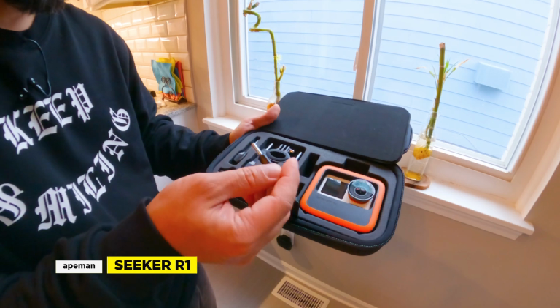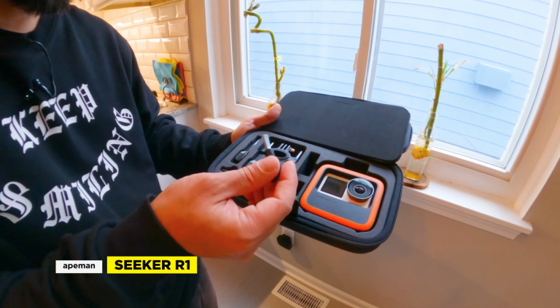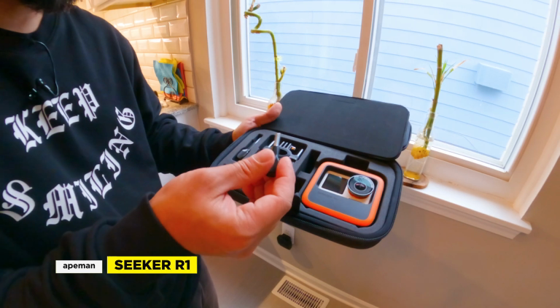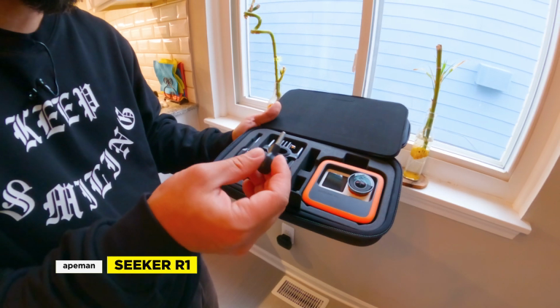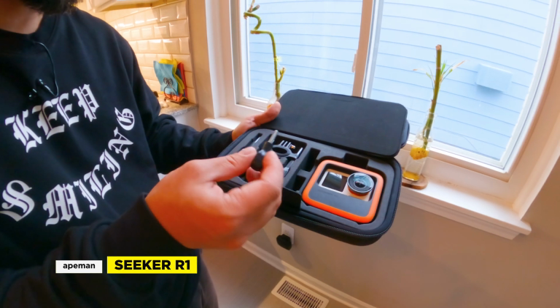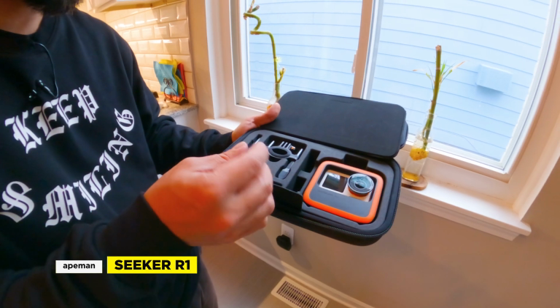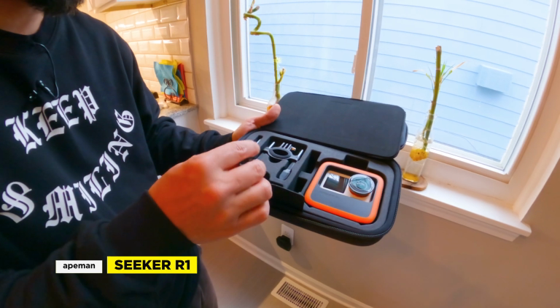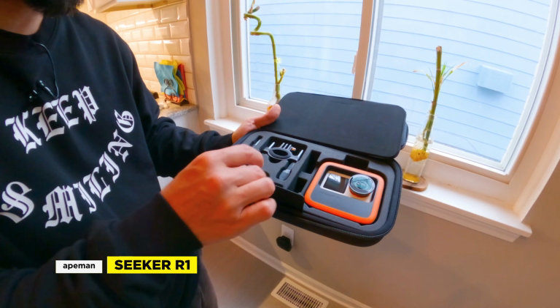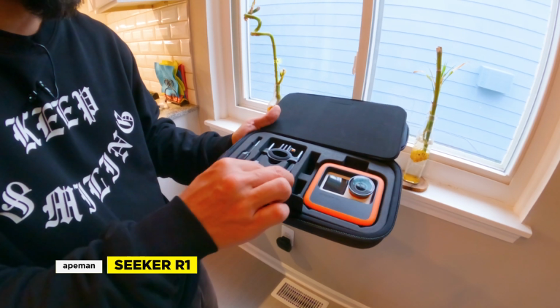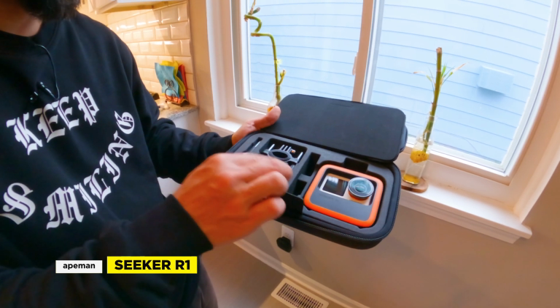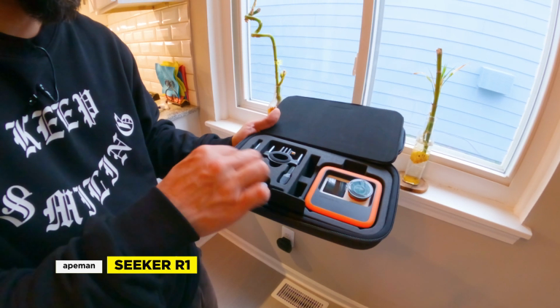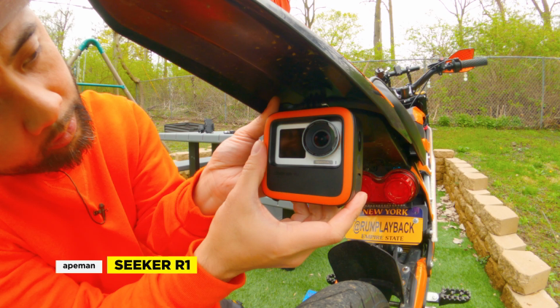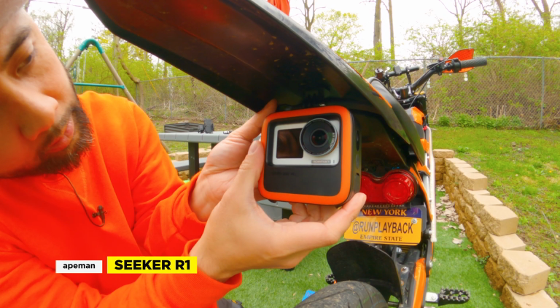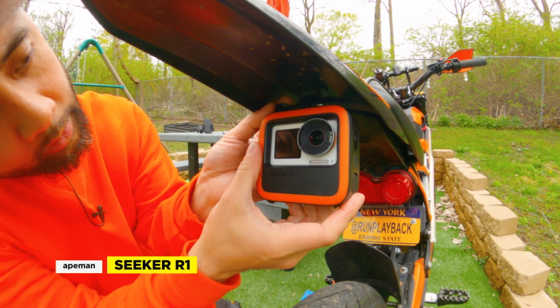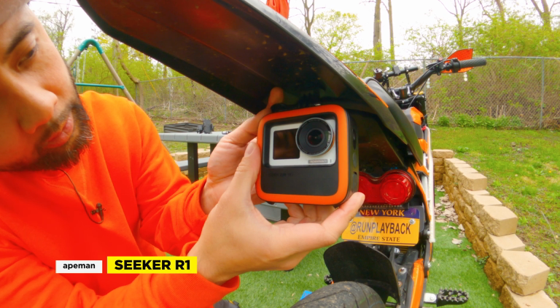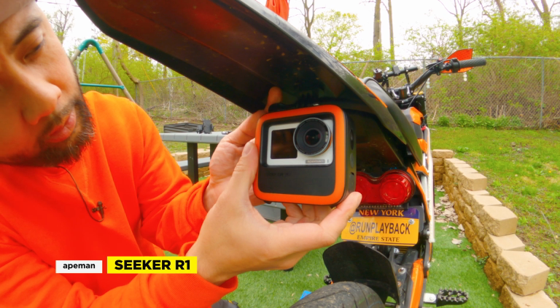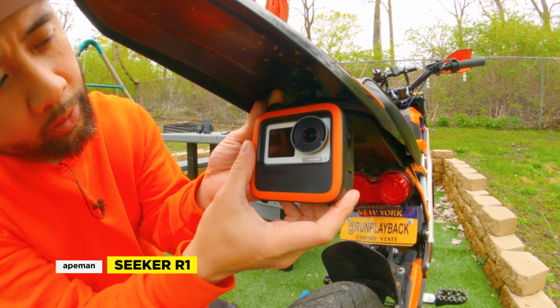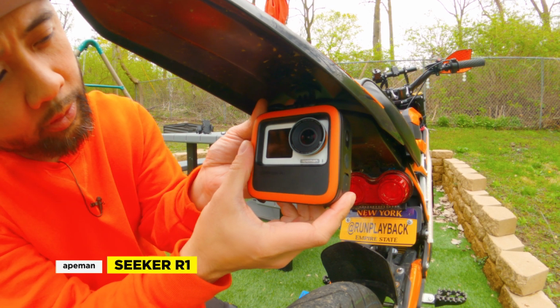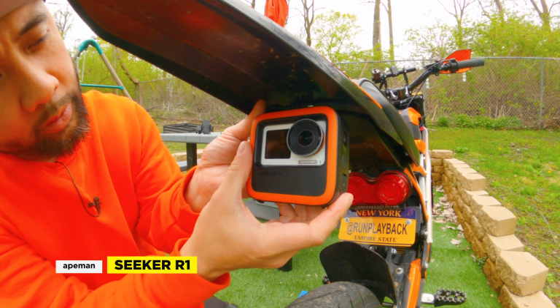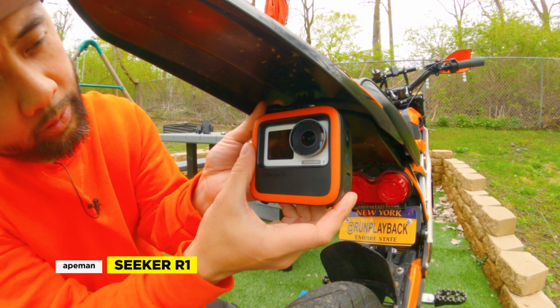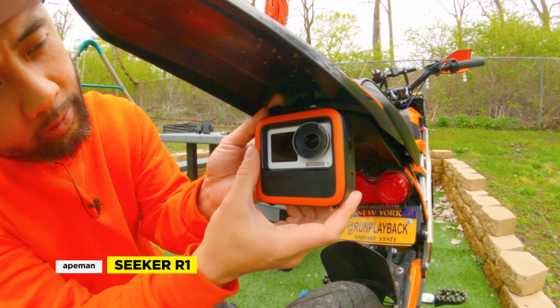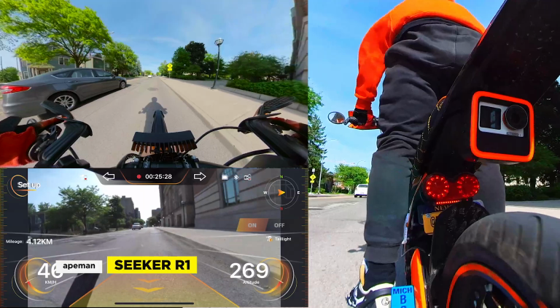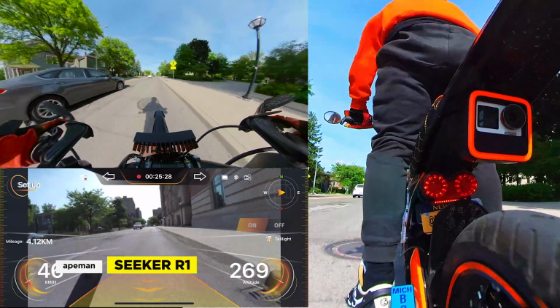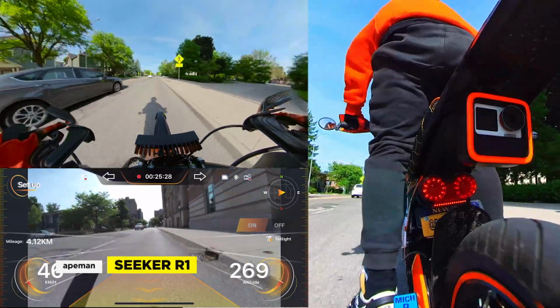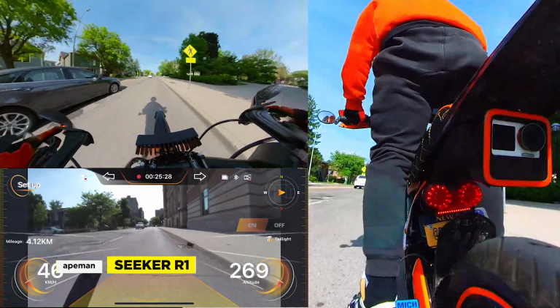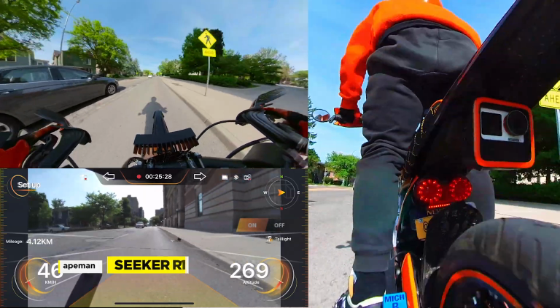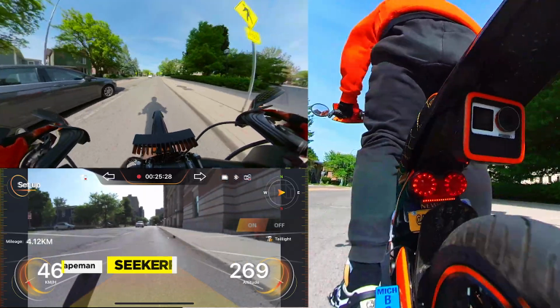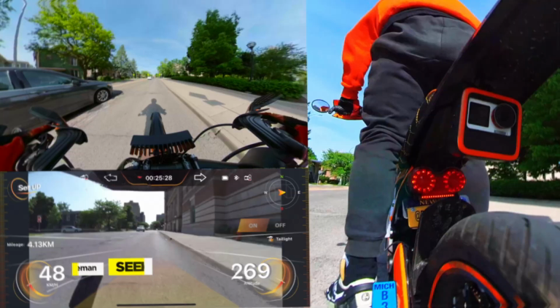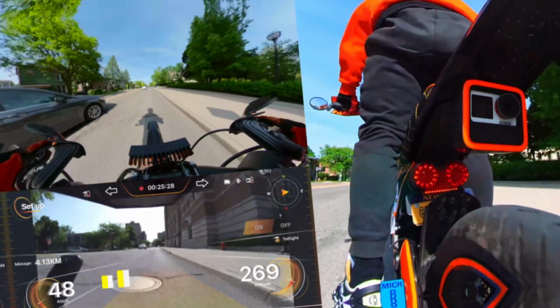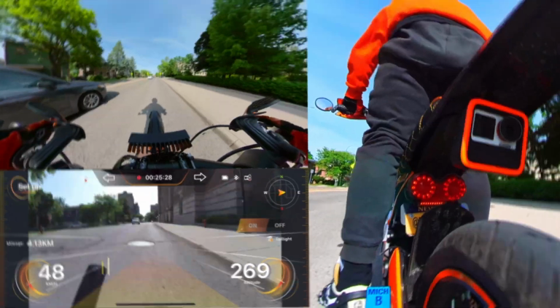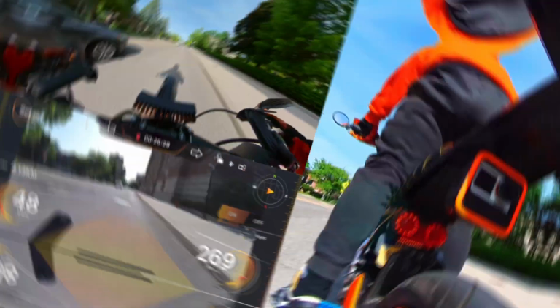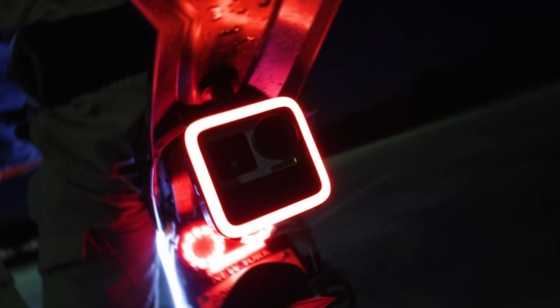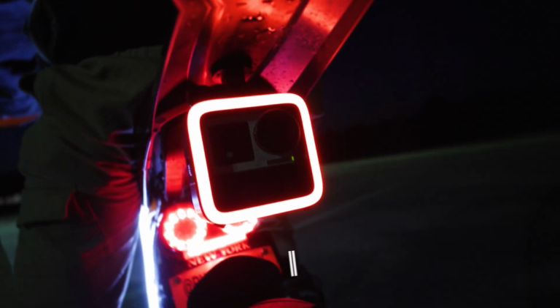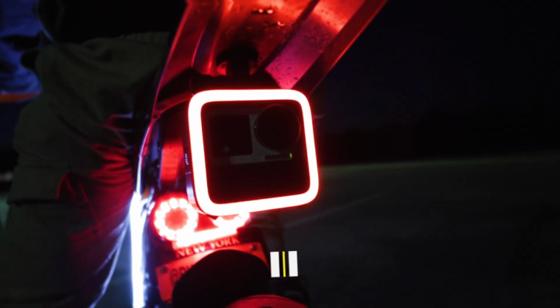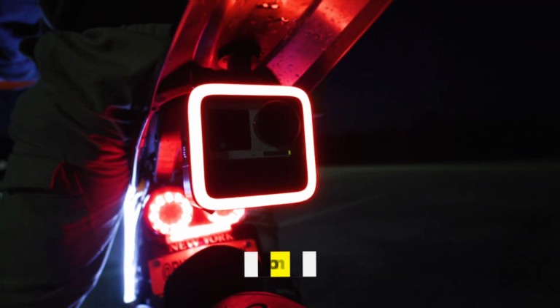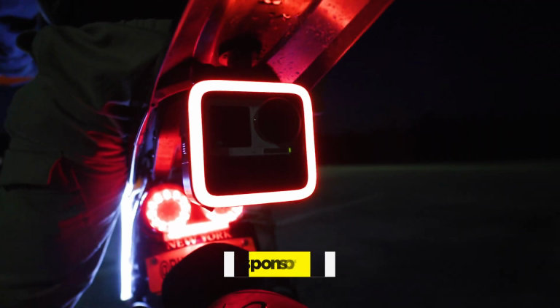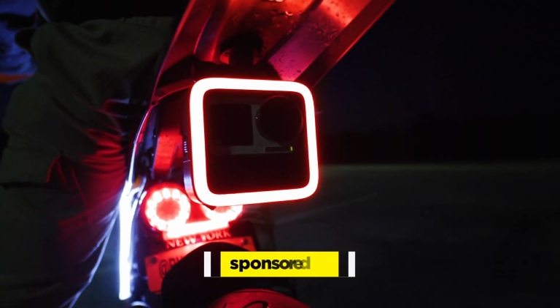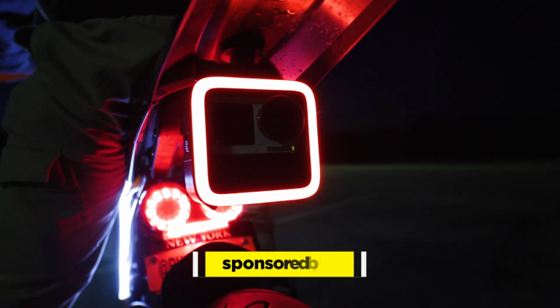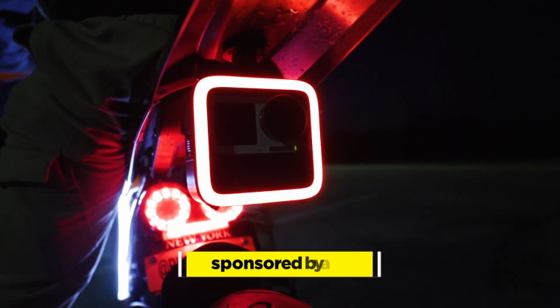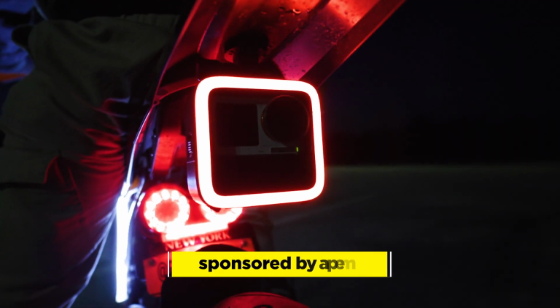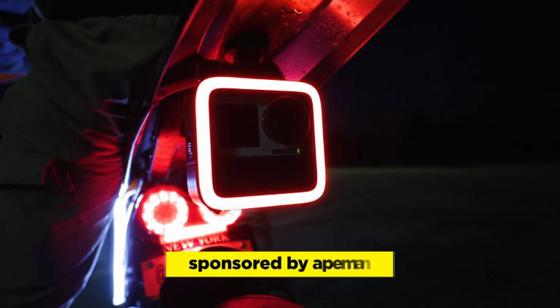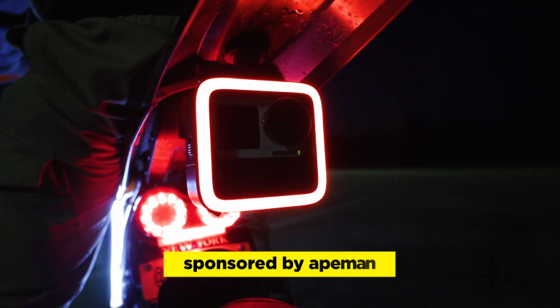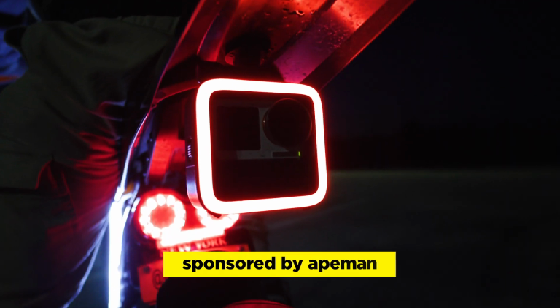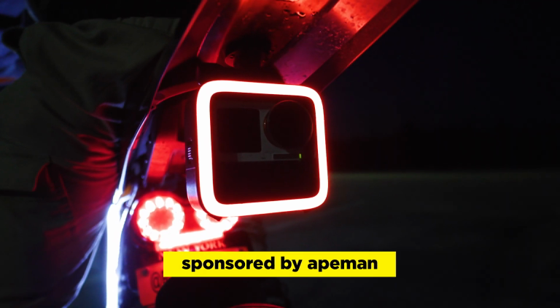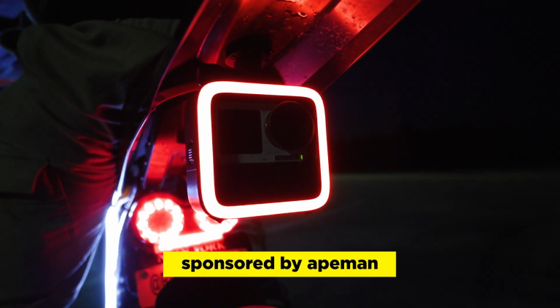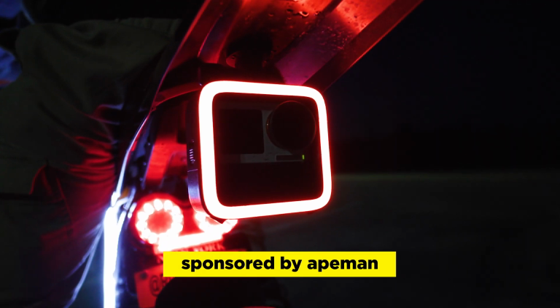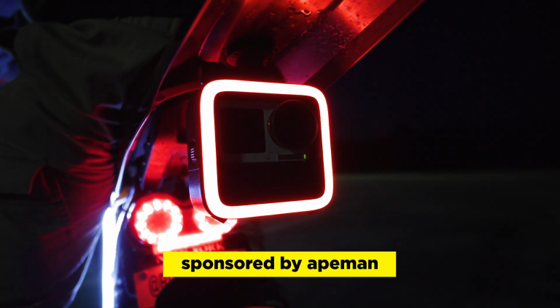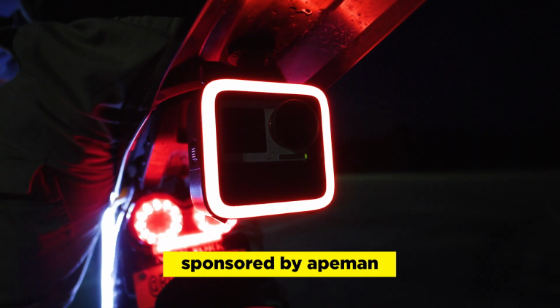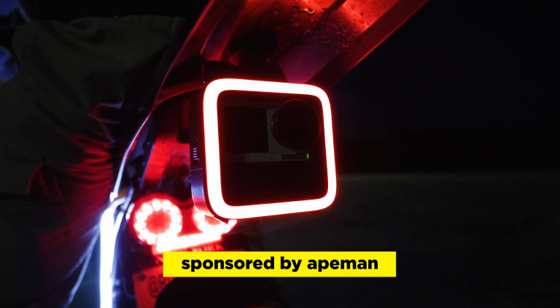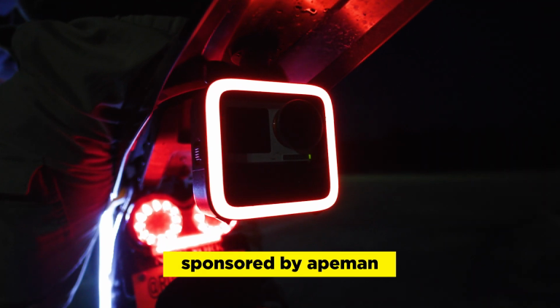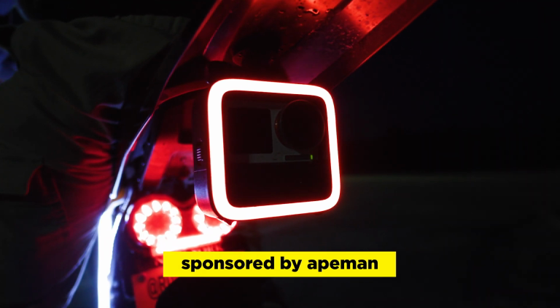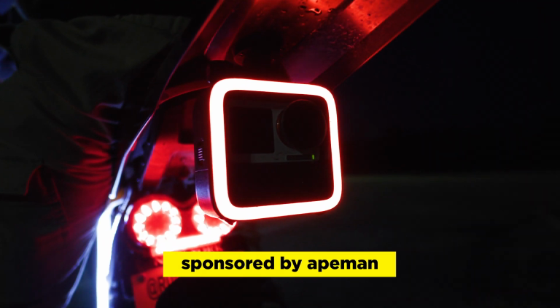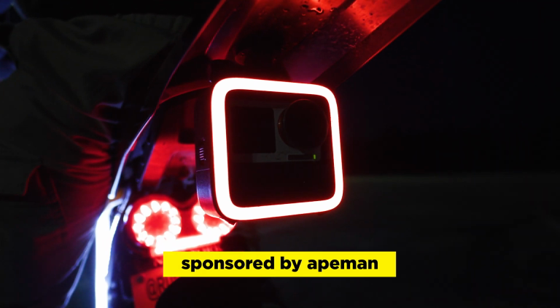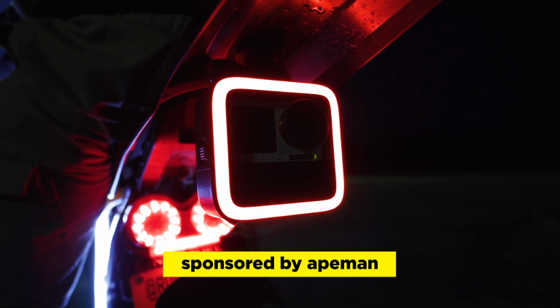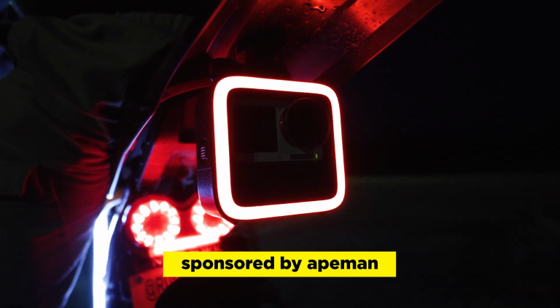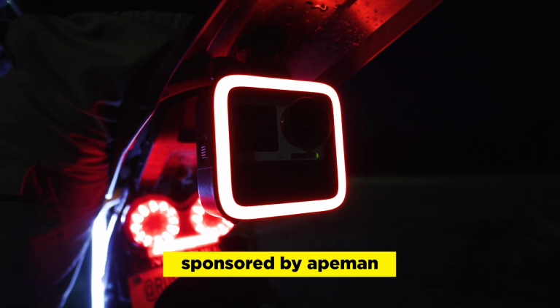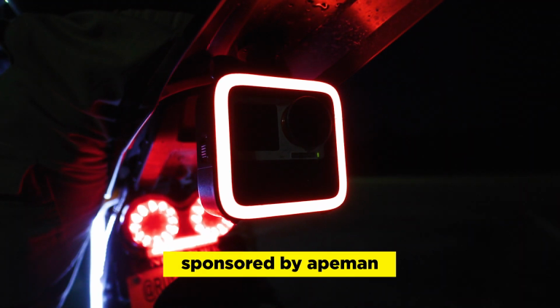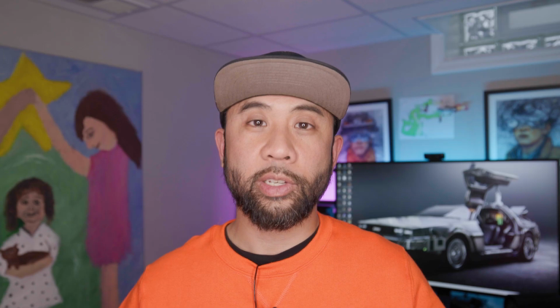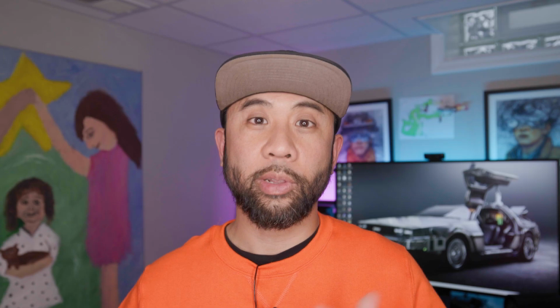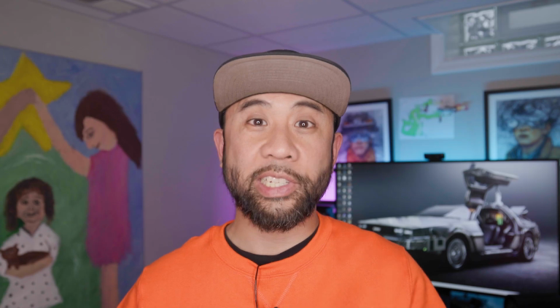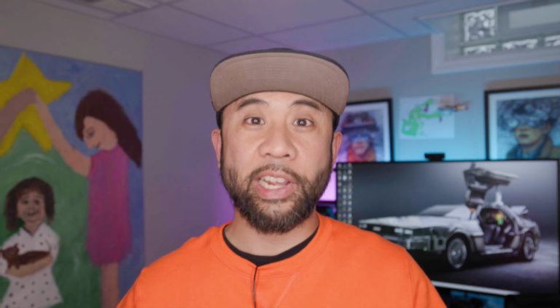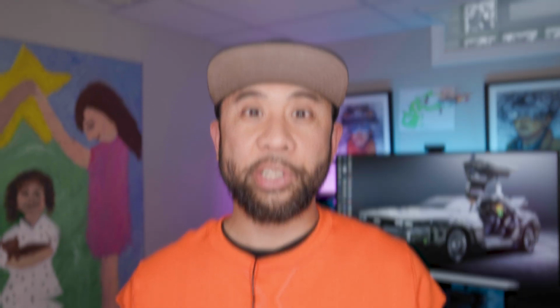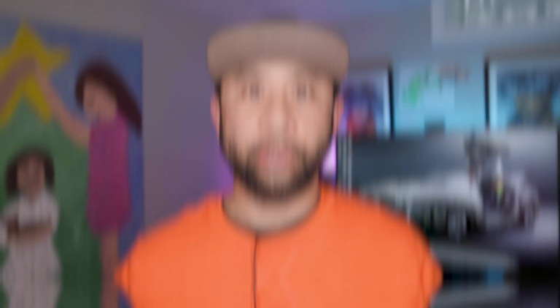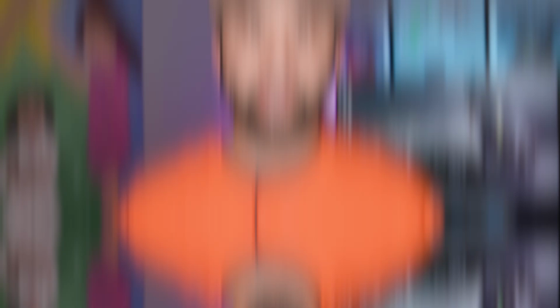We'll see what's inside the box, discuss the features, and take it out for a ride. And full disclosure, this video is sponsored by Ape Man. So let's get to it.